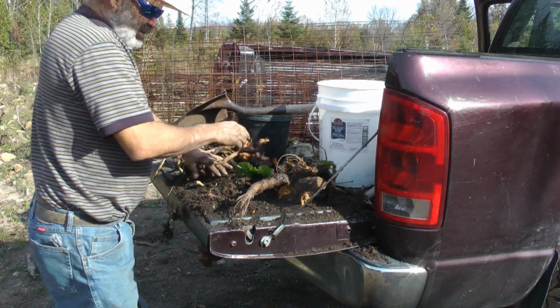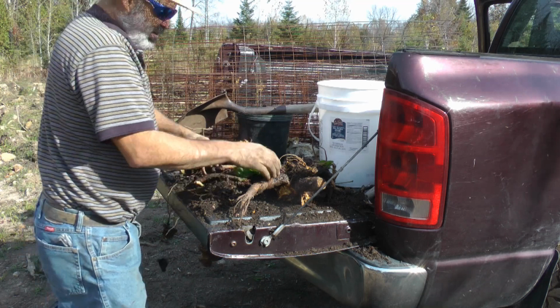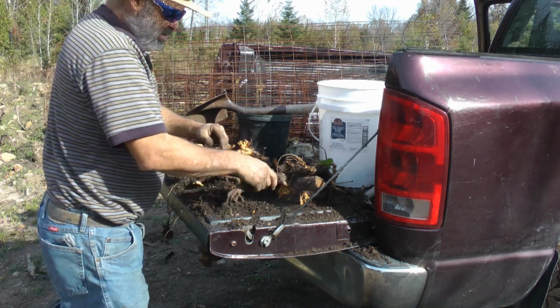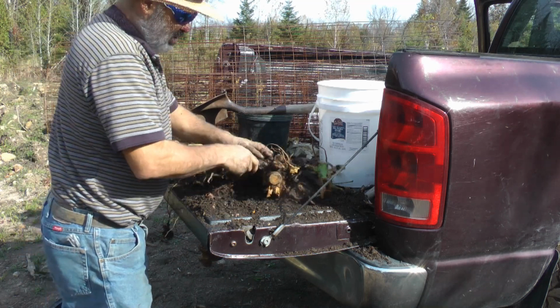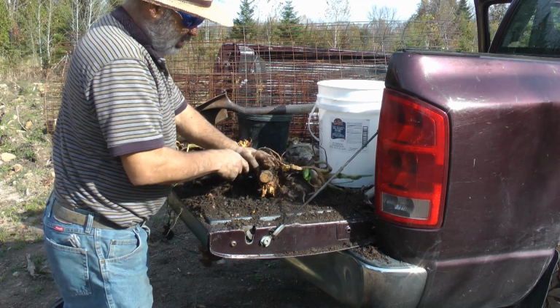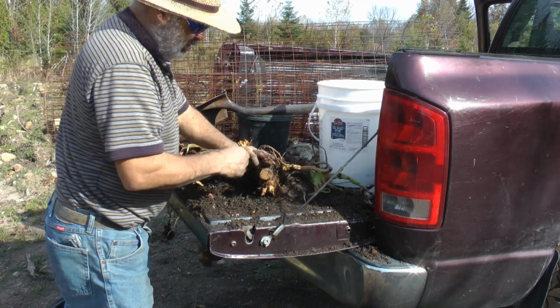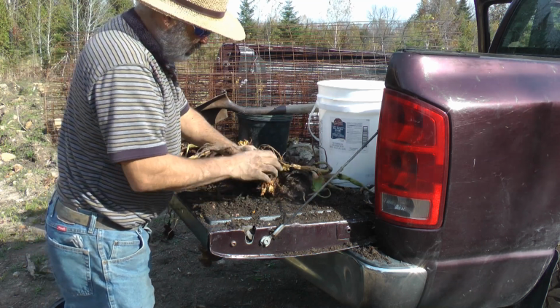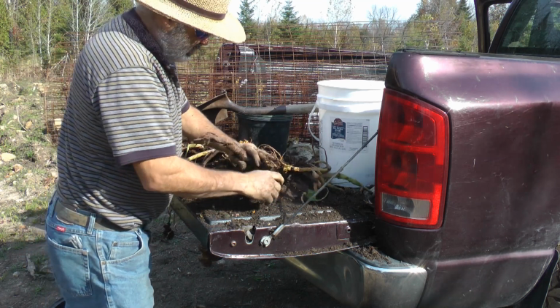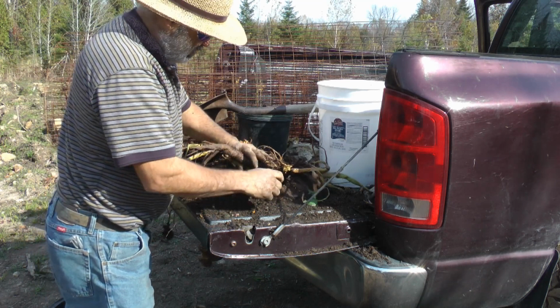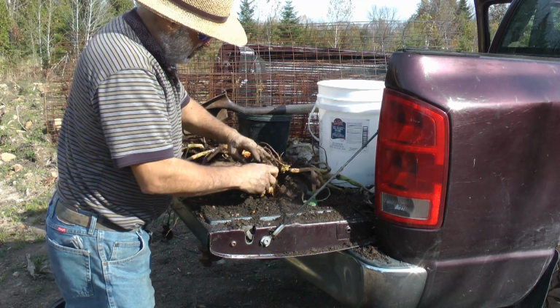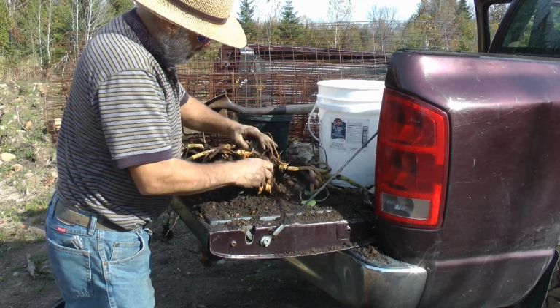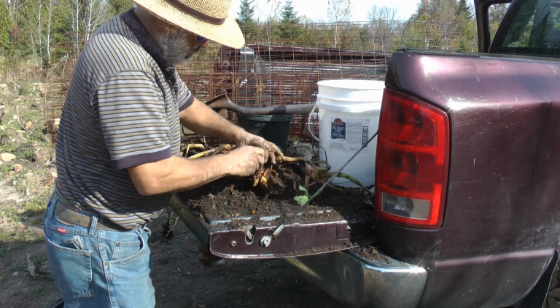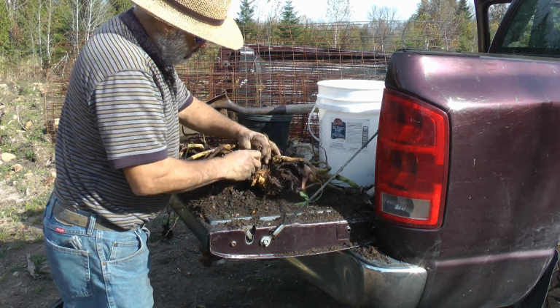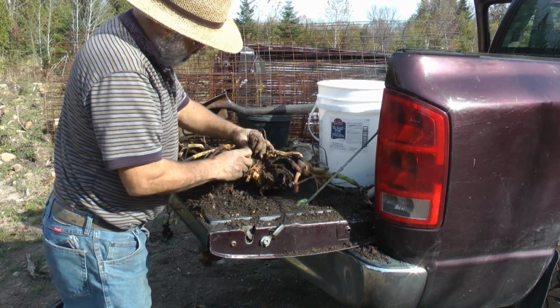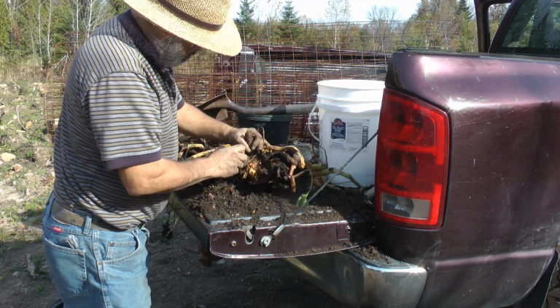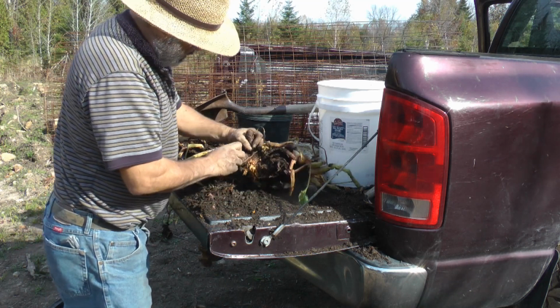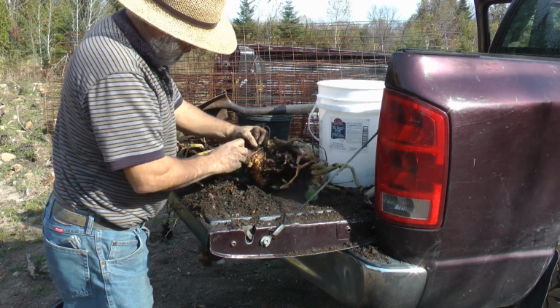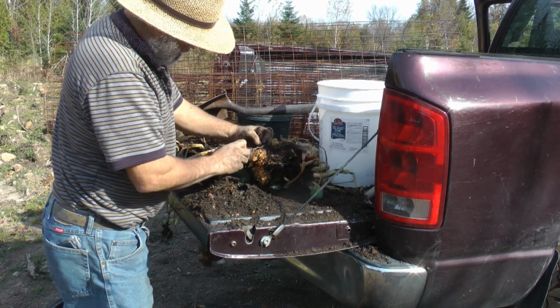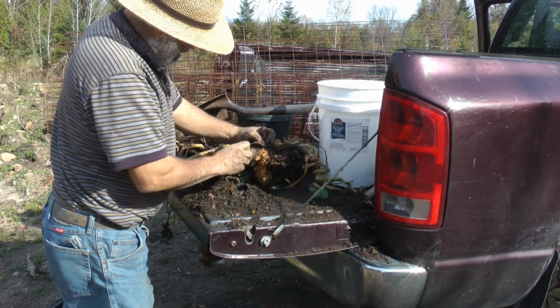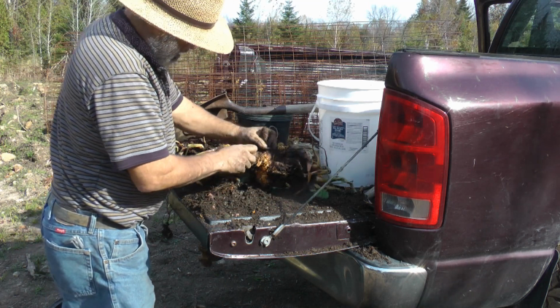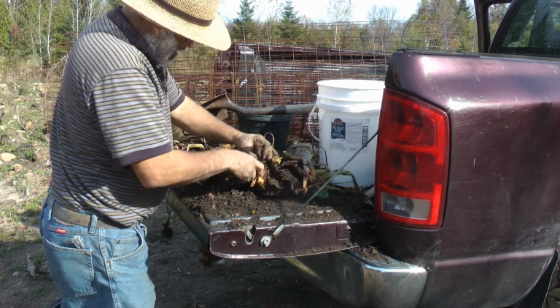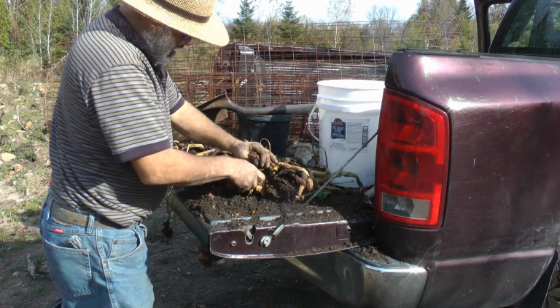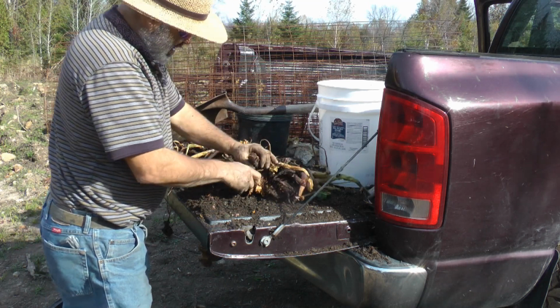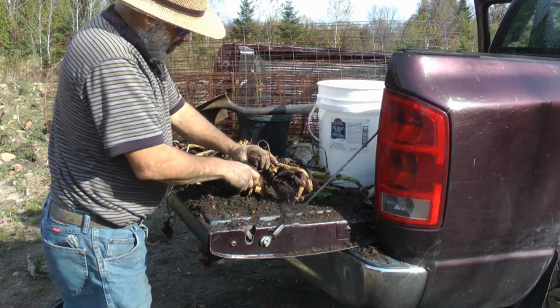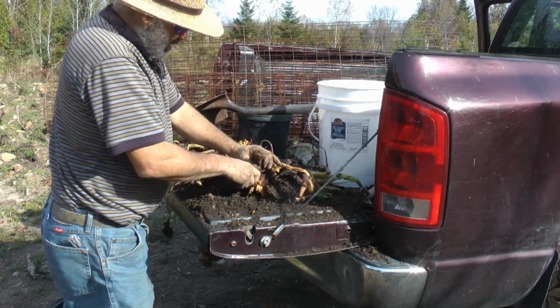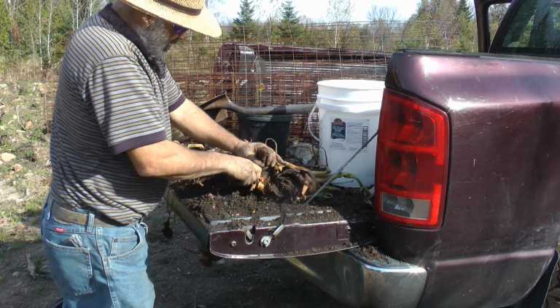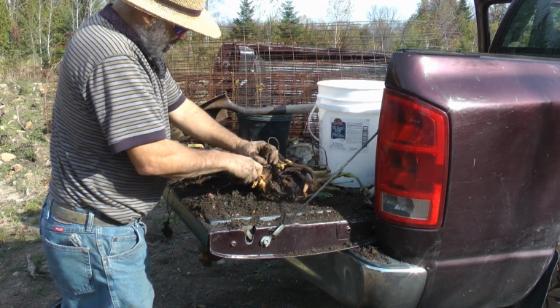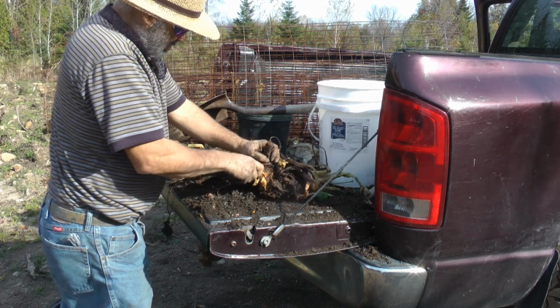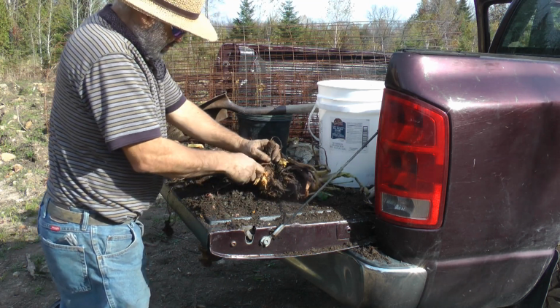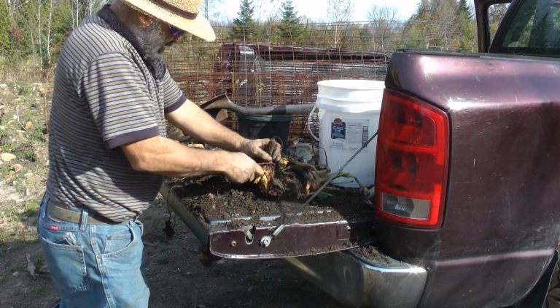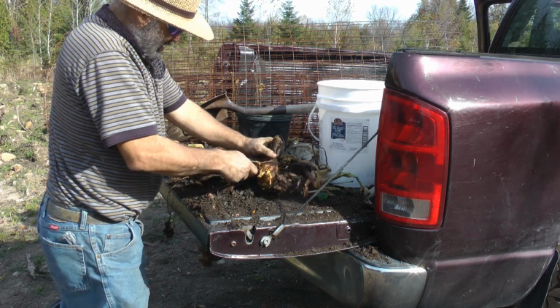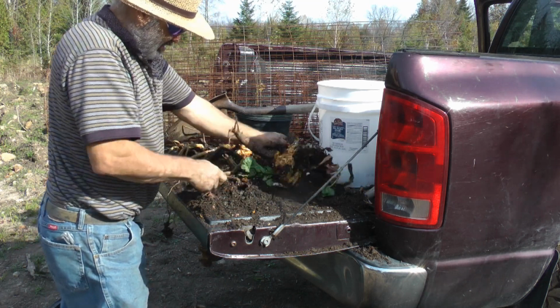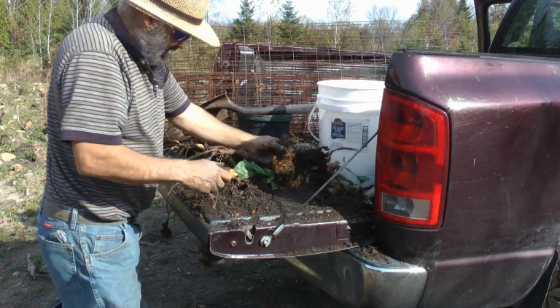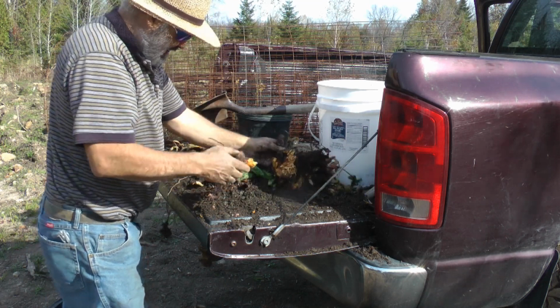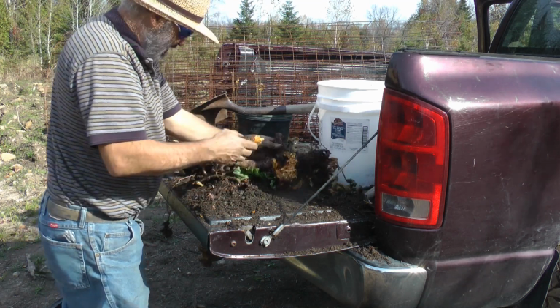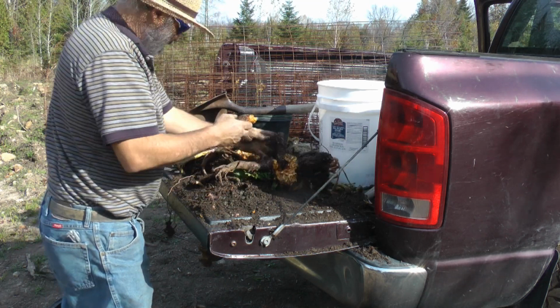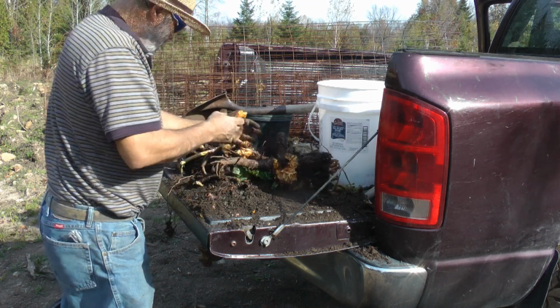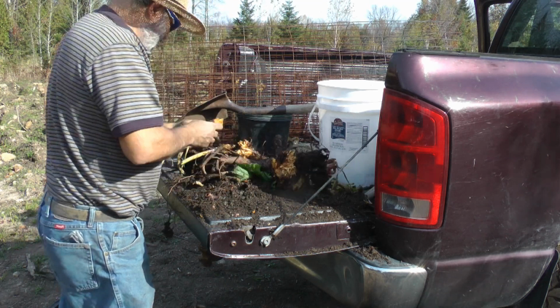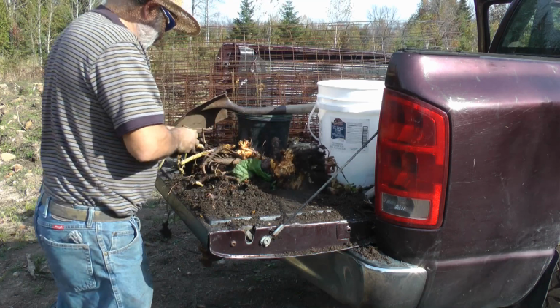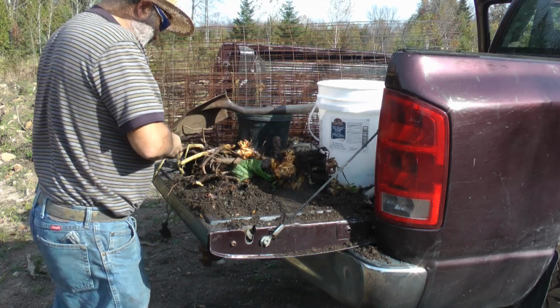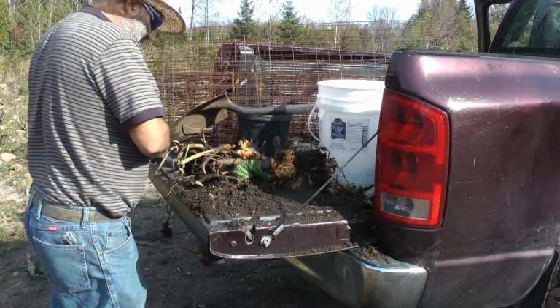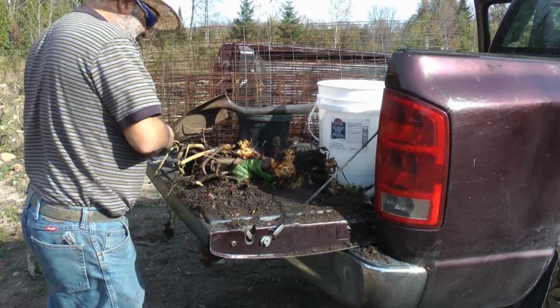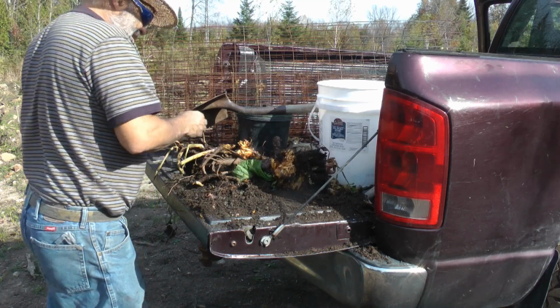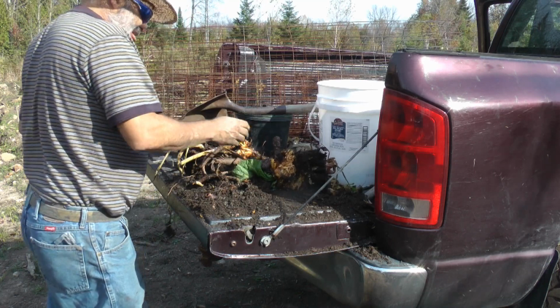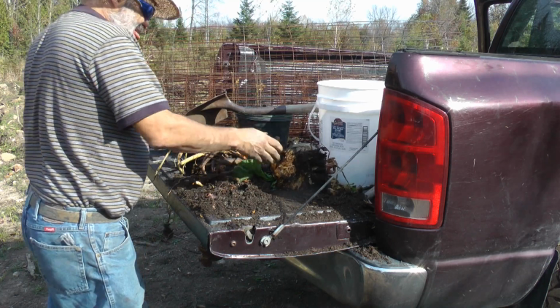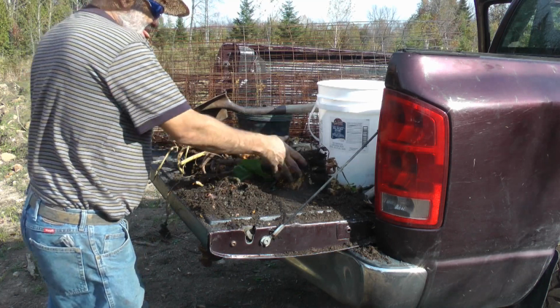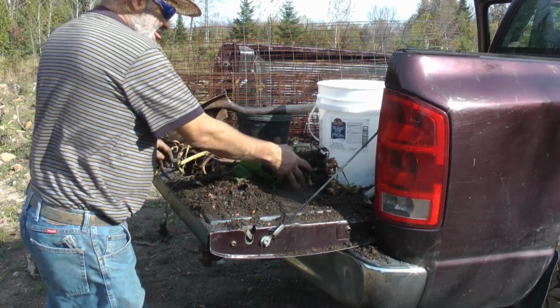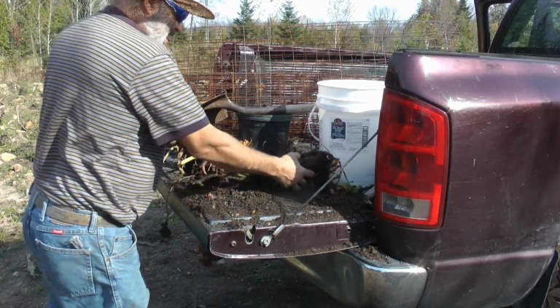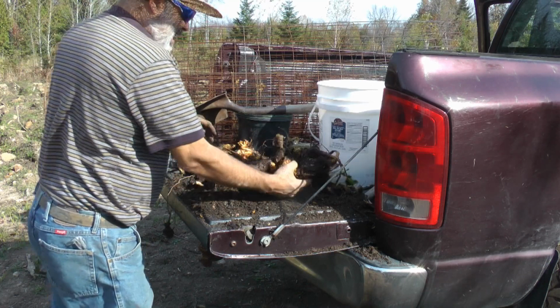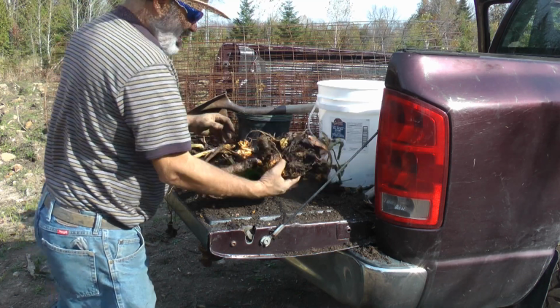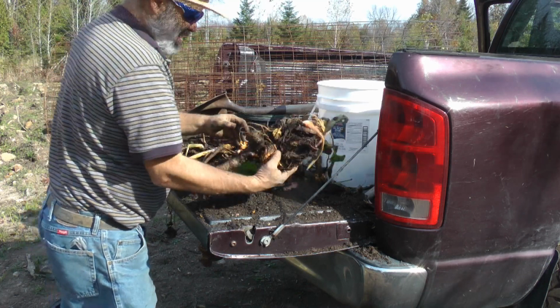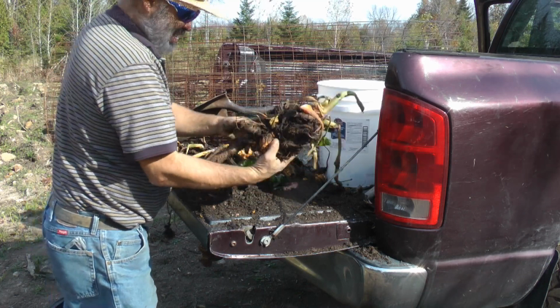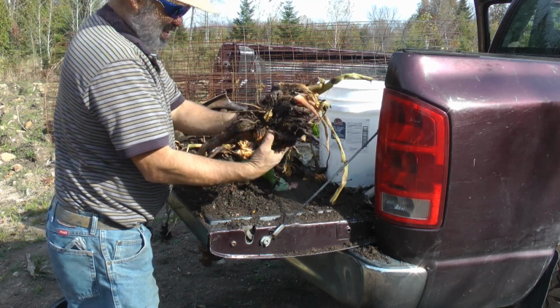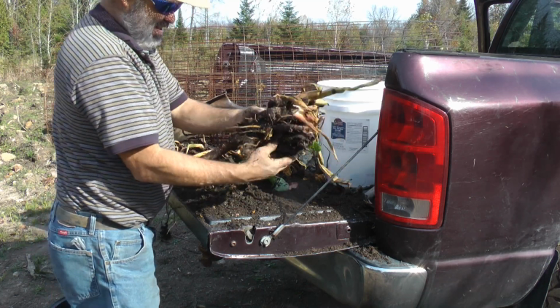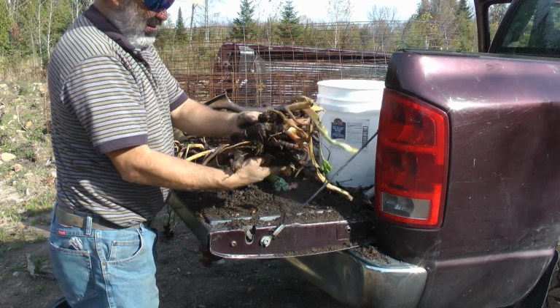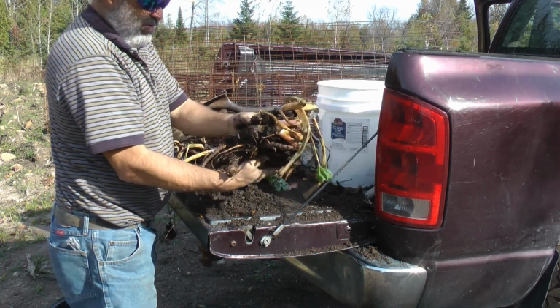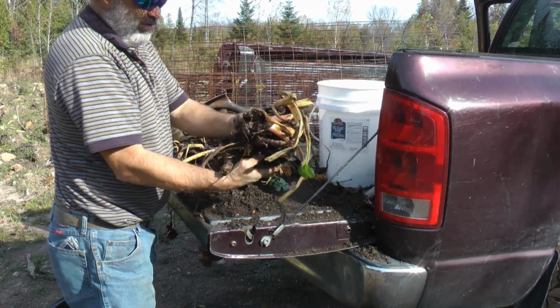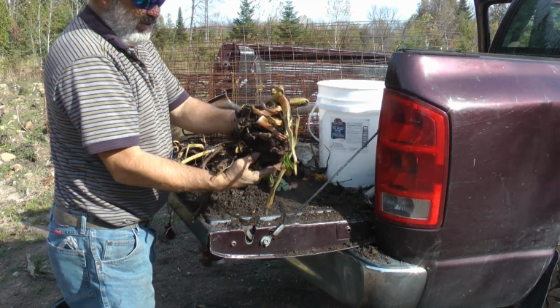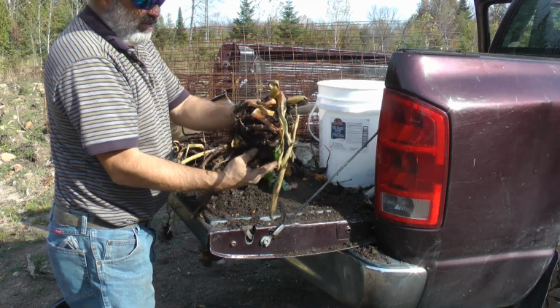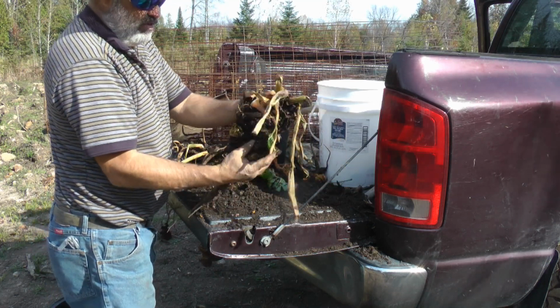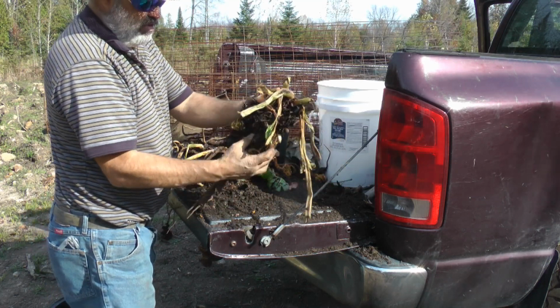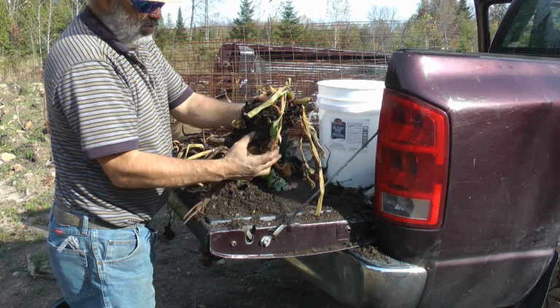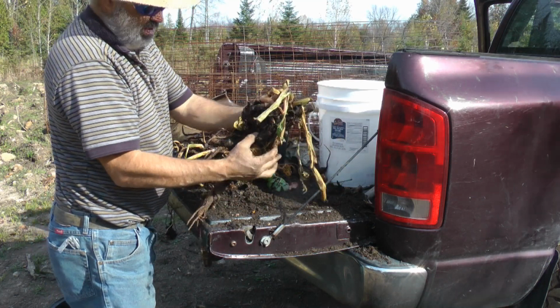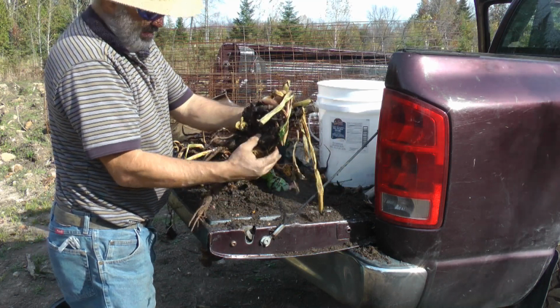These are little ones — we'll start those someplace. We can dig them up later. That one will even grow one.